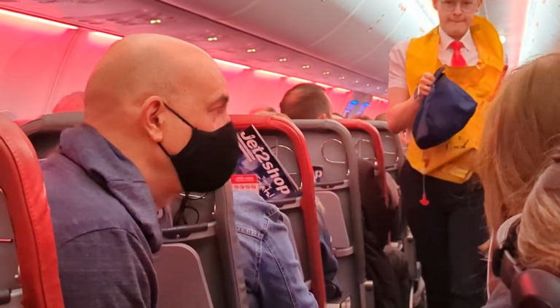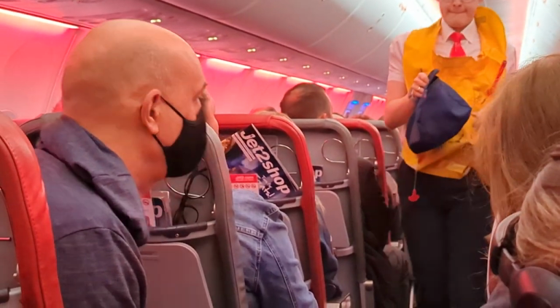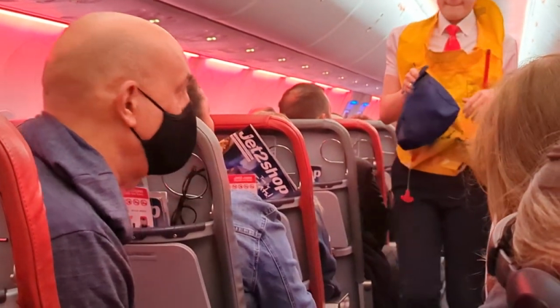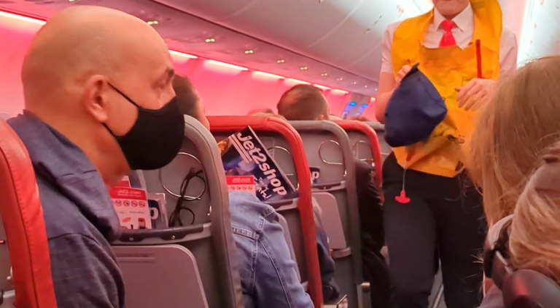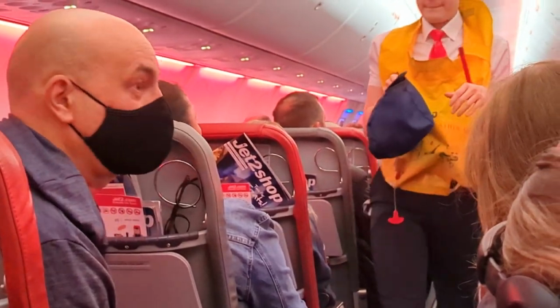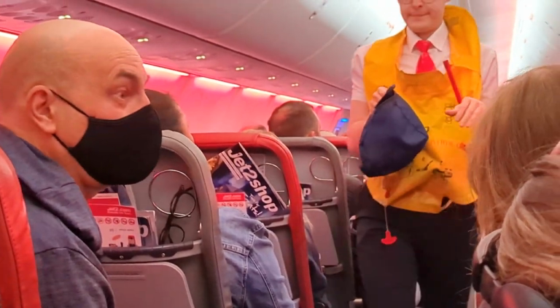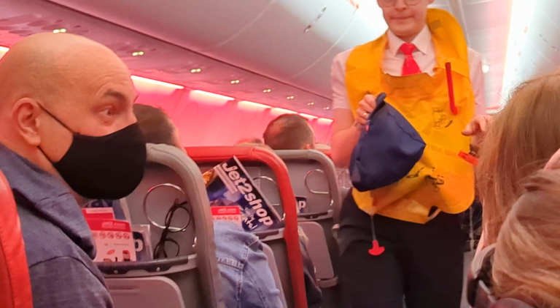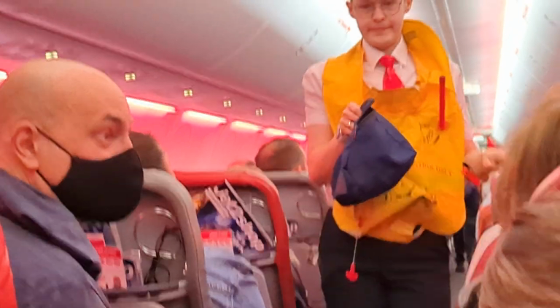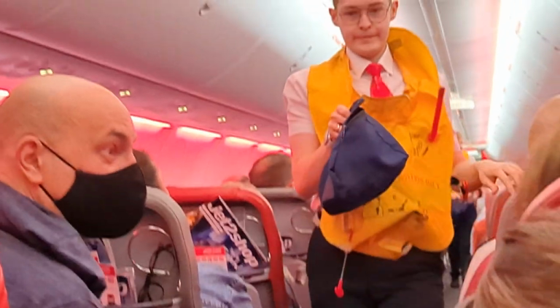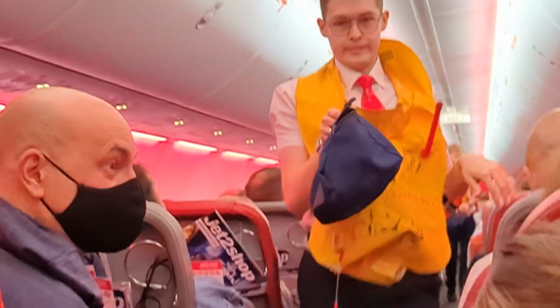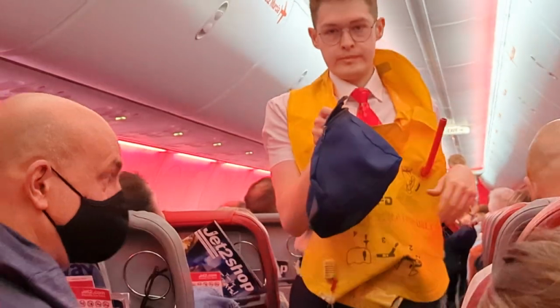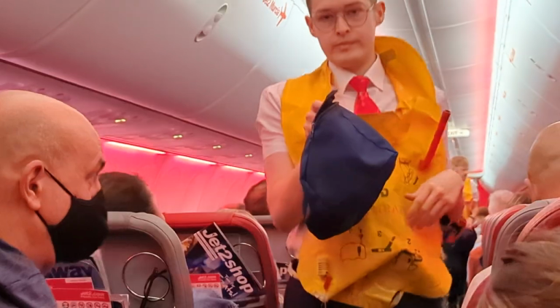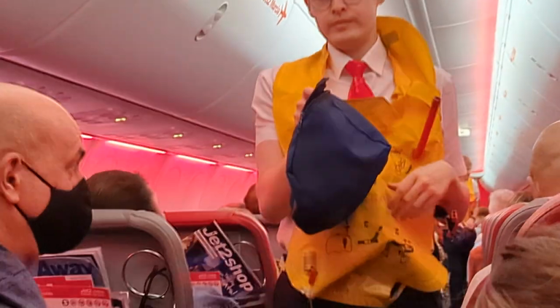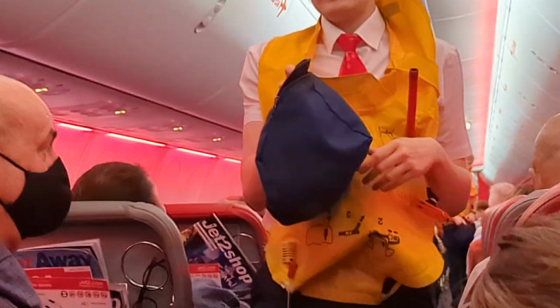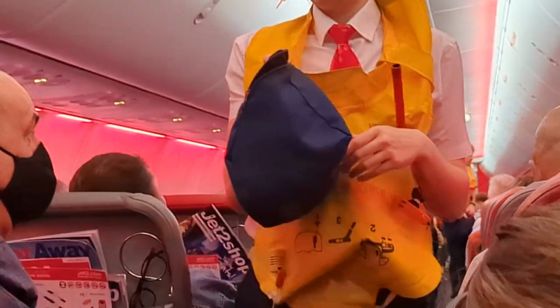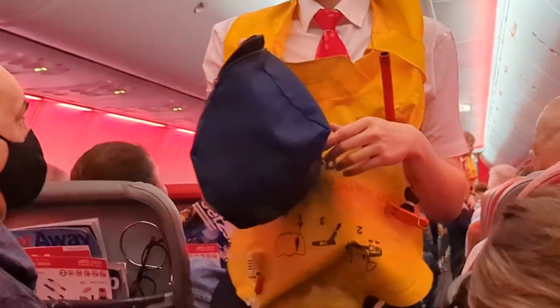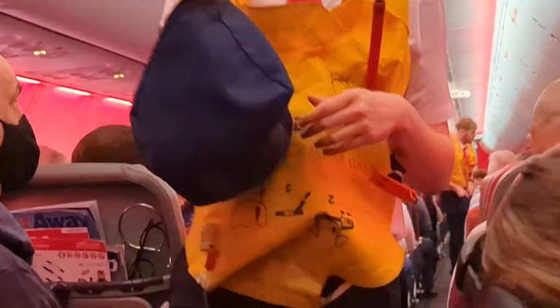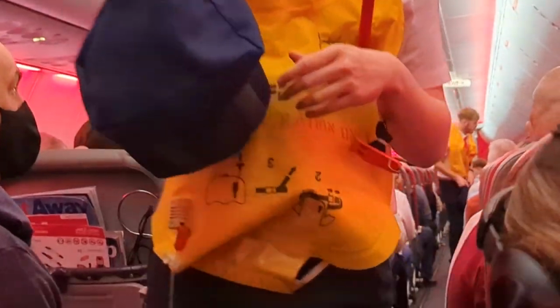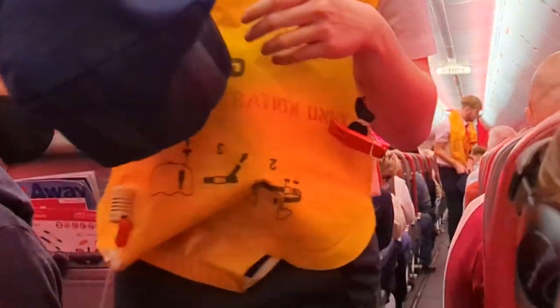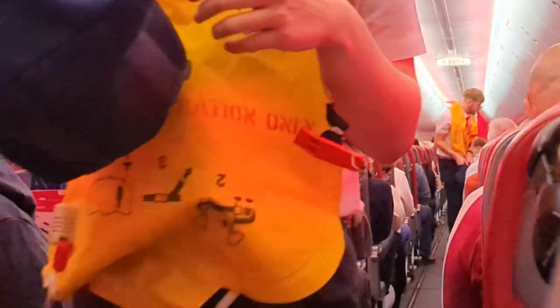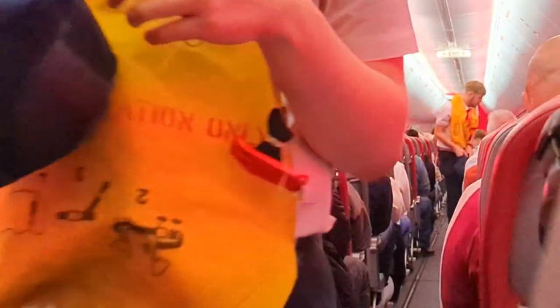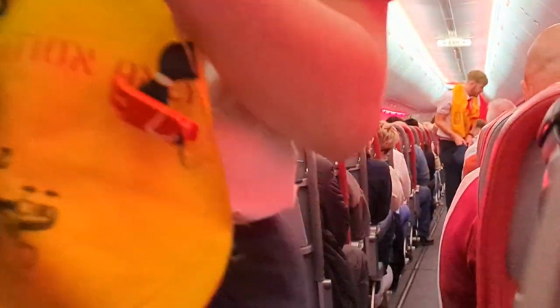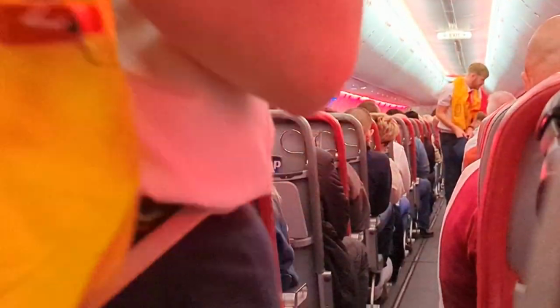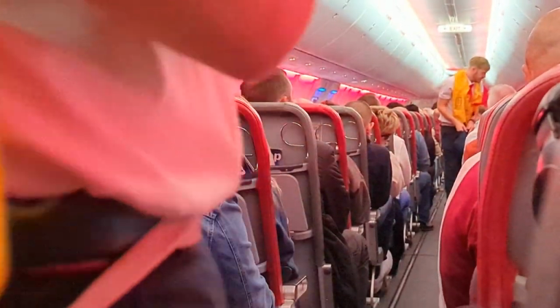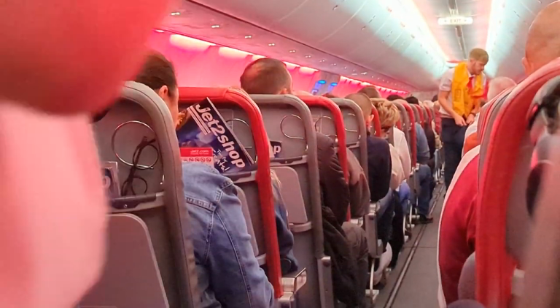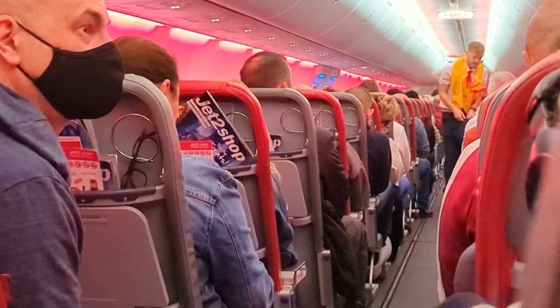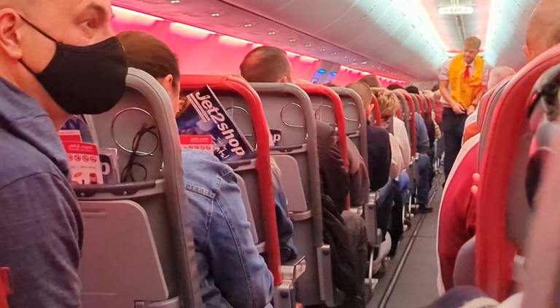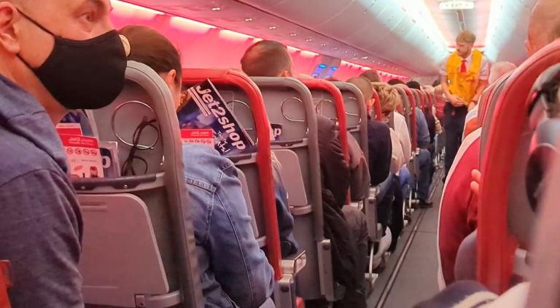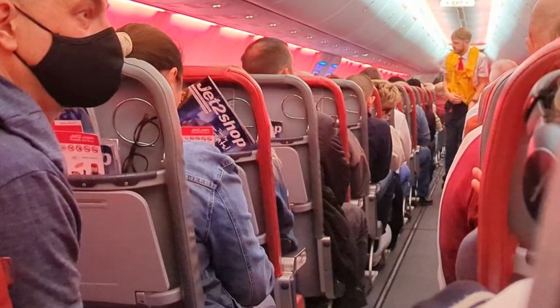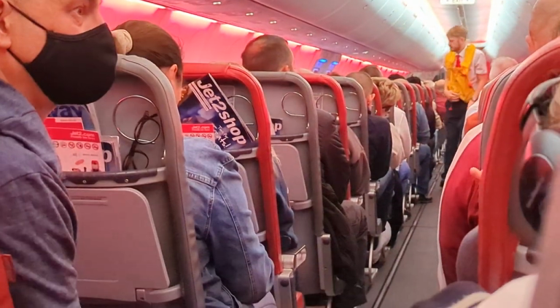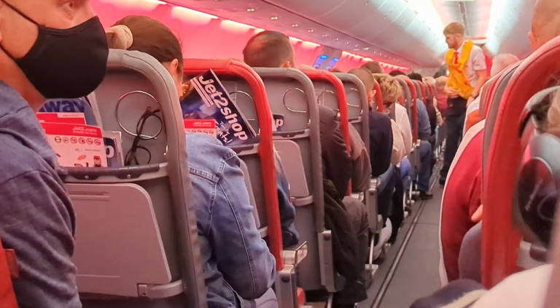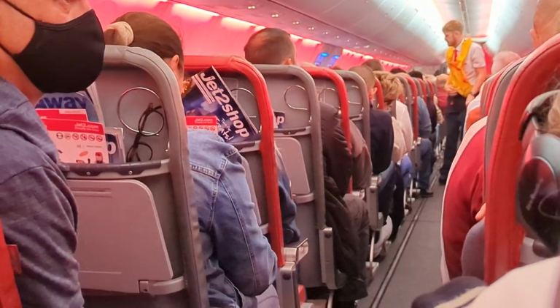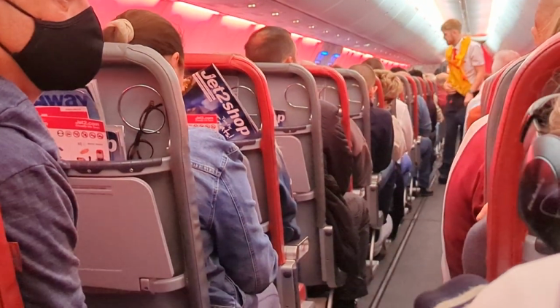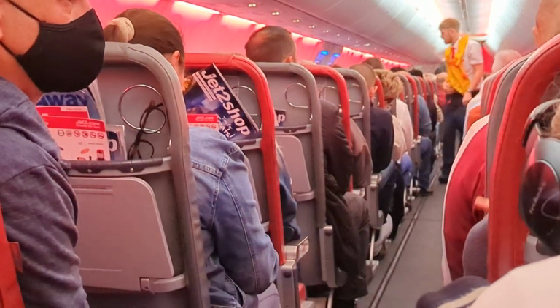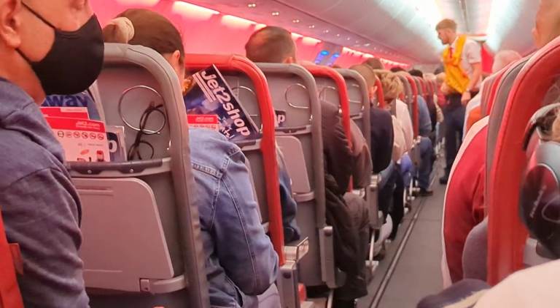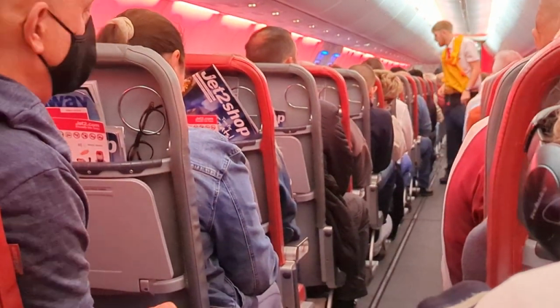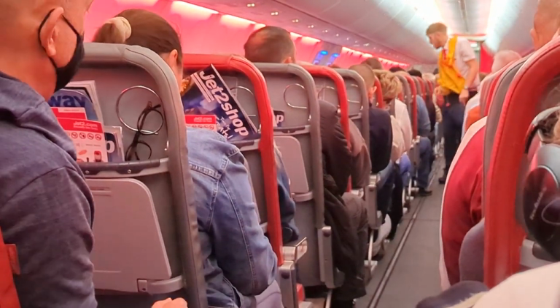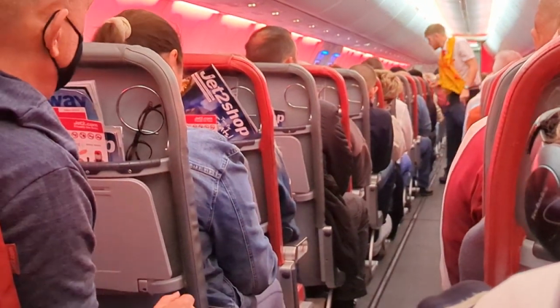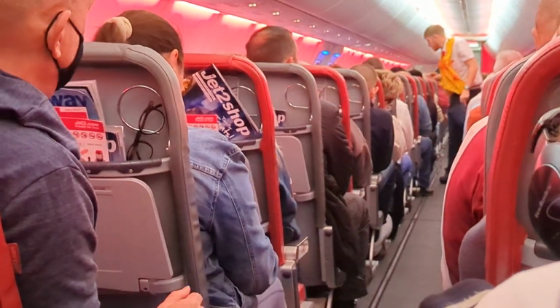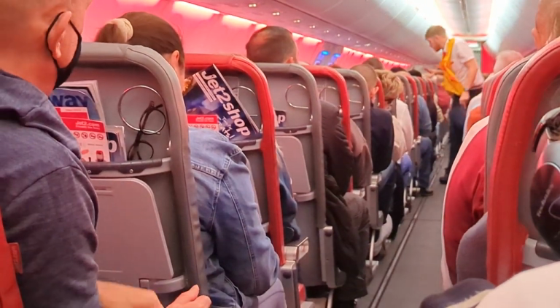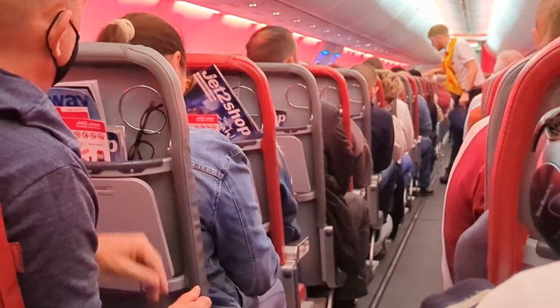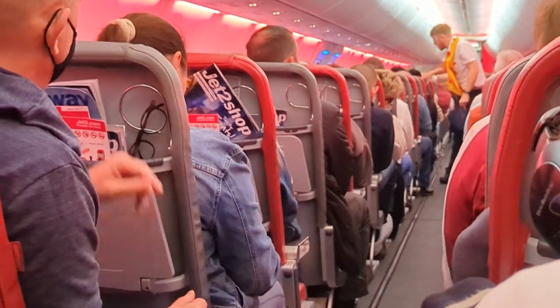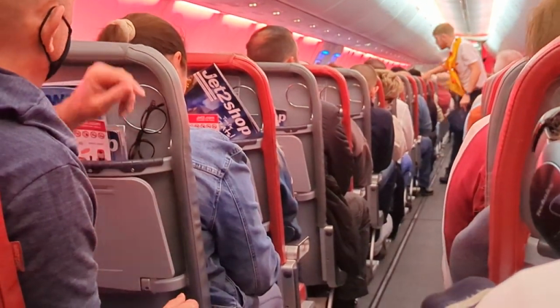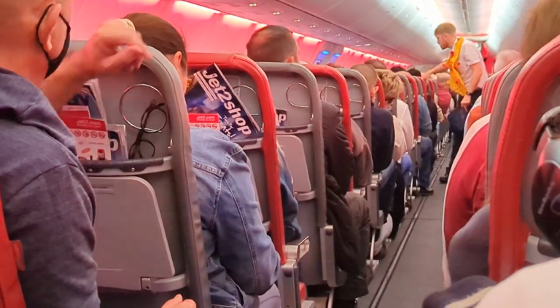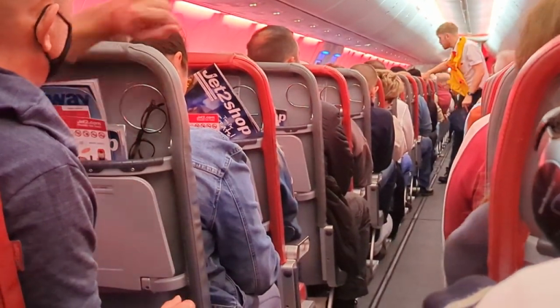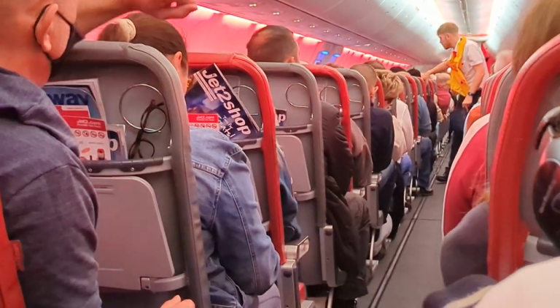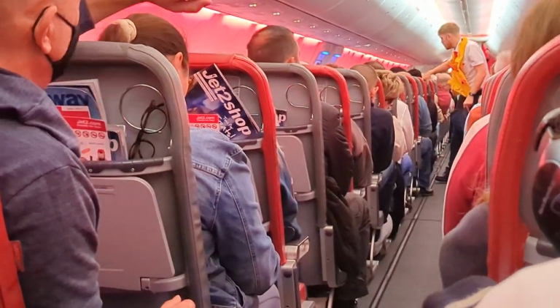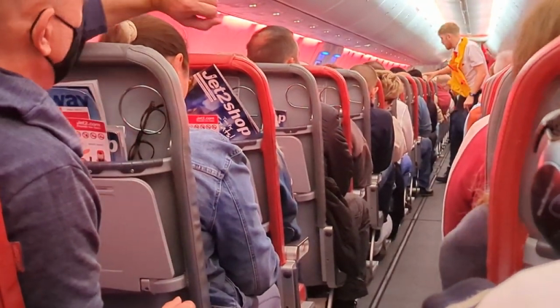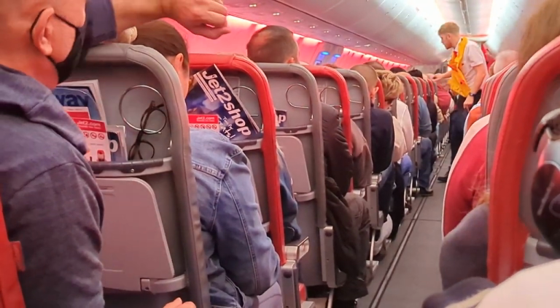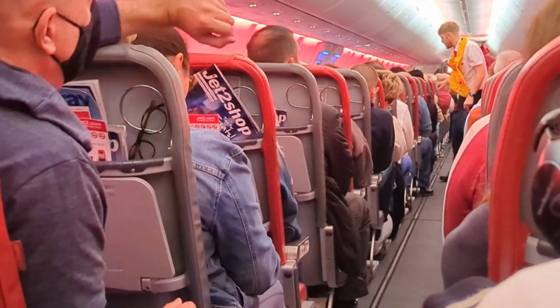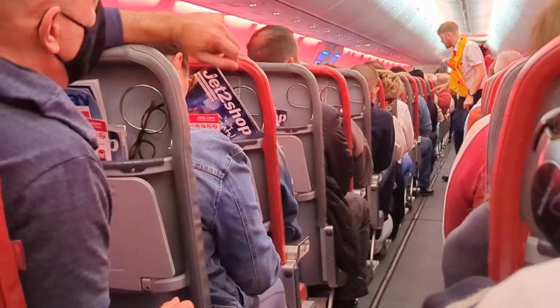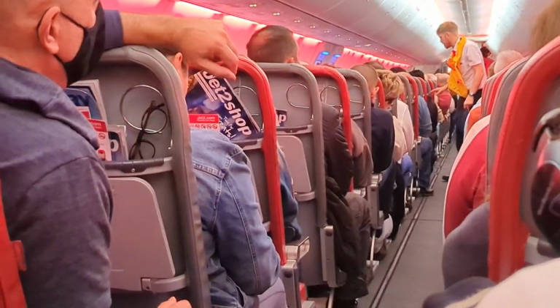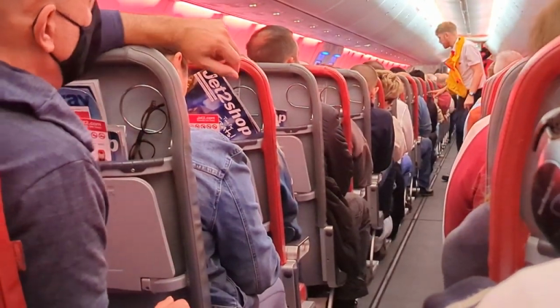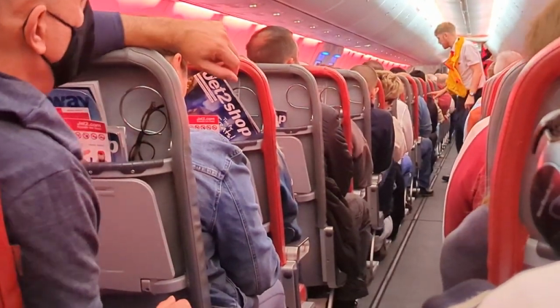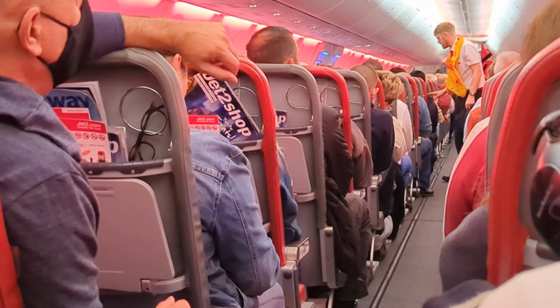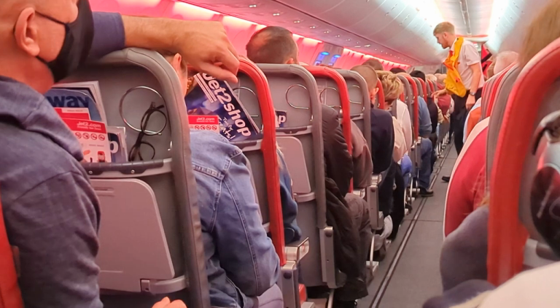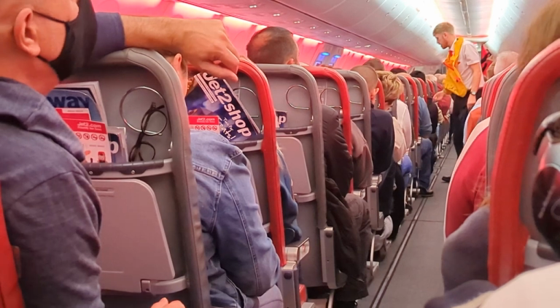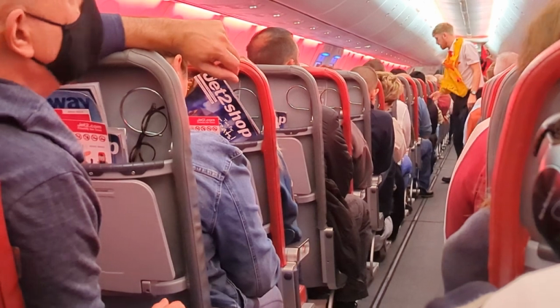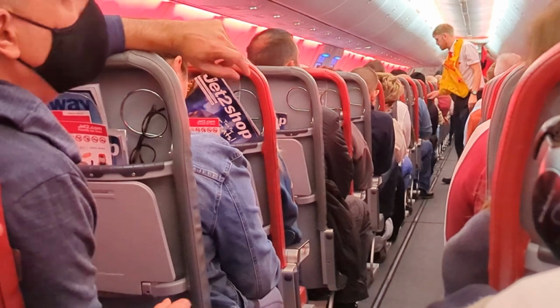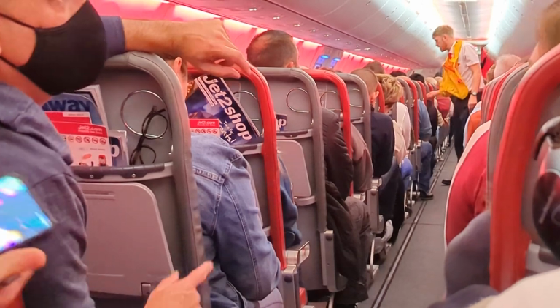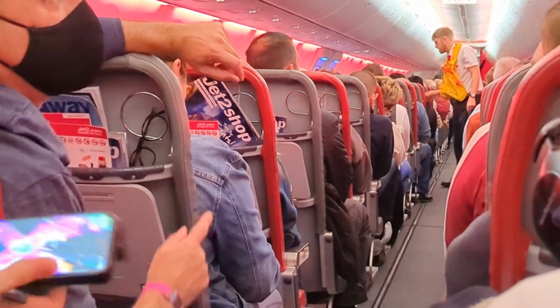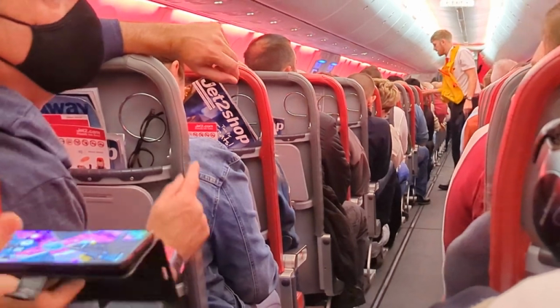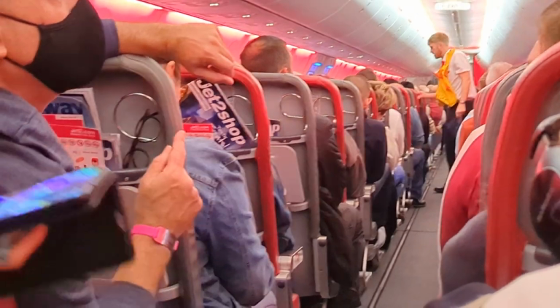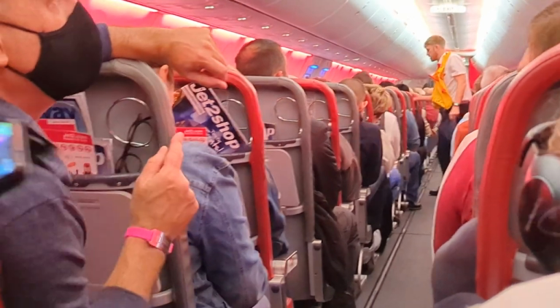Please check that bags or loose items are safely put under the seat in front of you. Thanks for listening, and have a lovely flight.